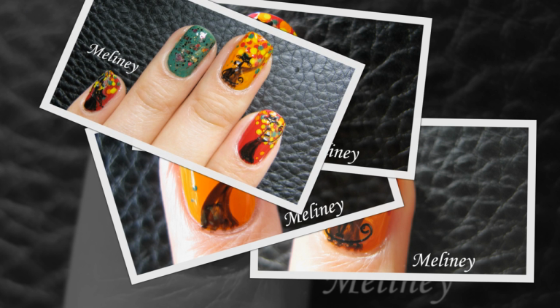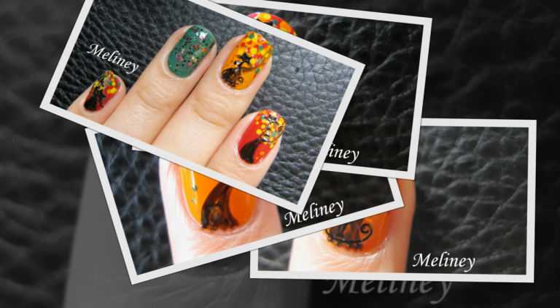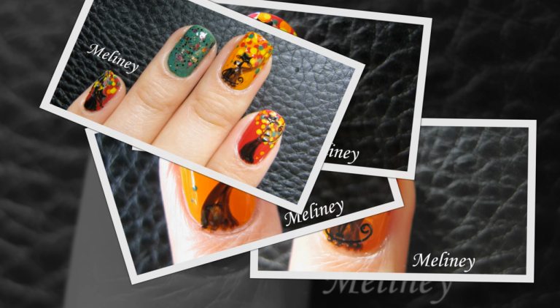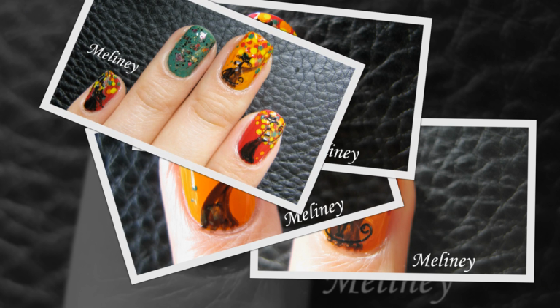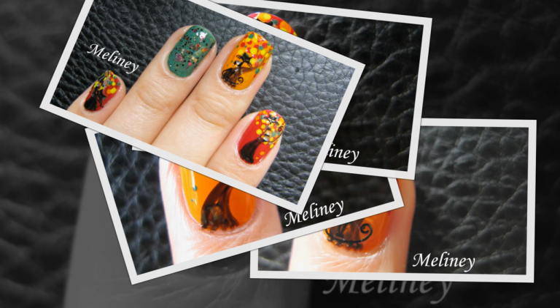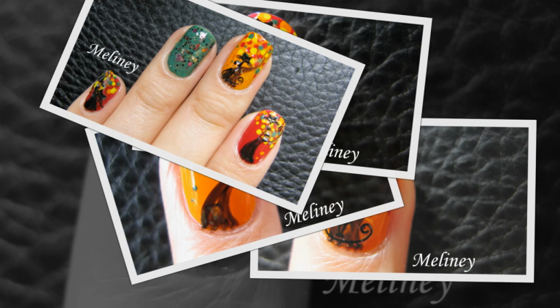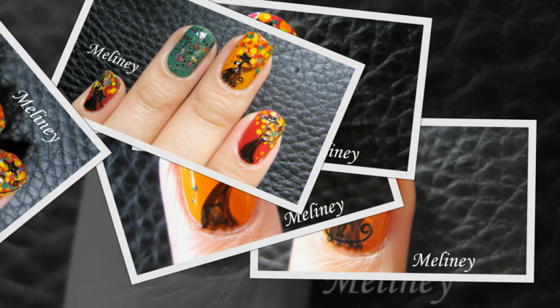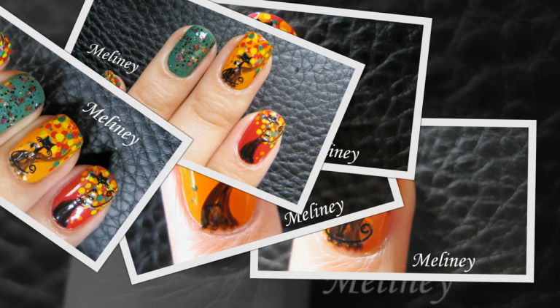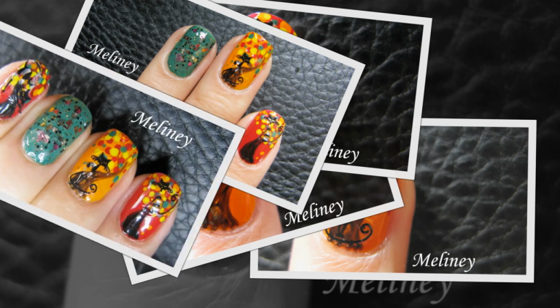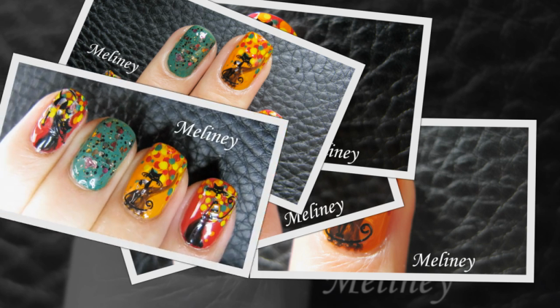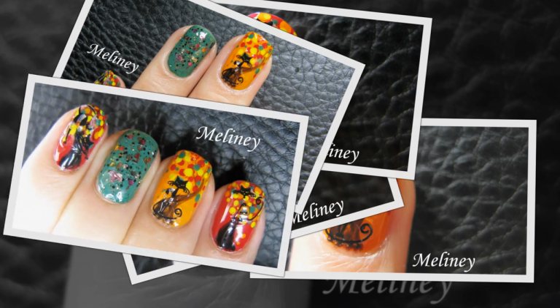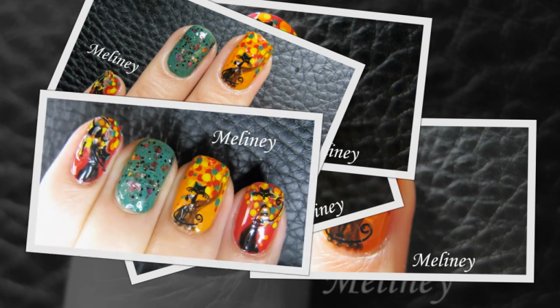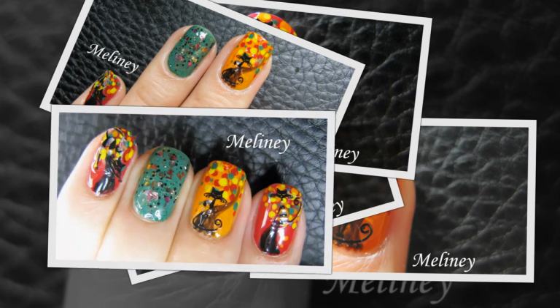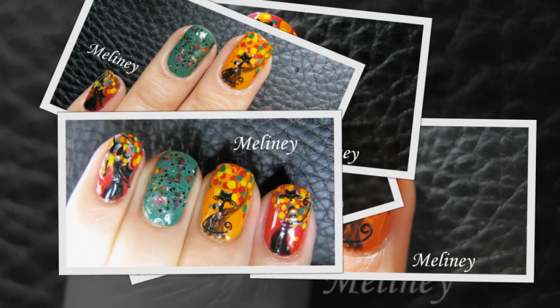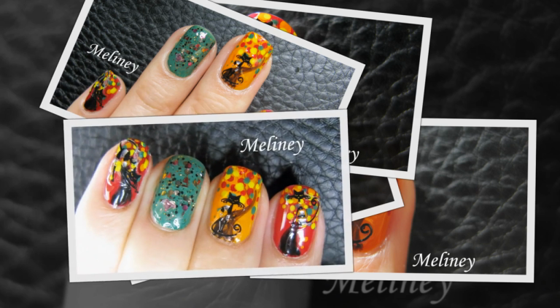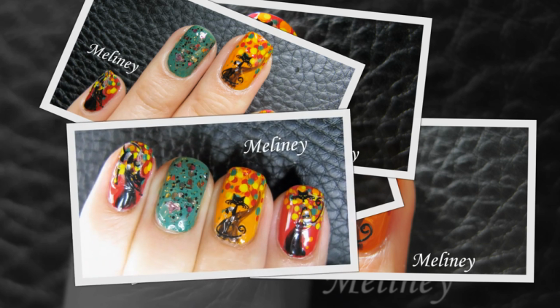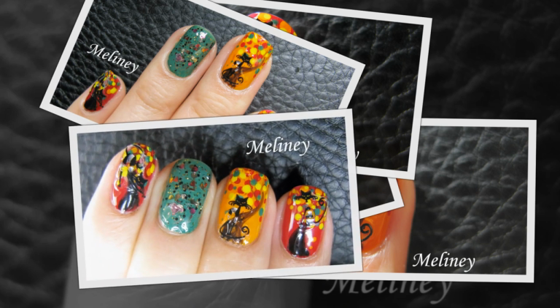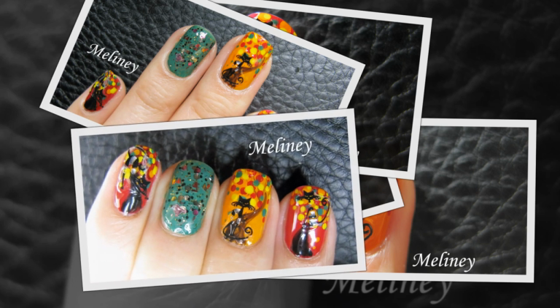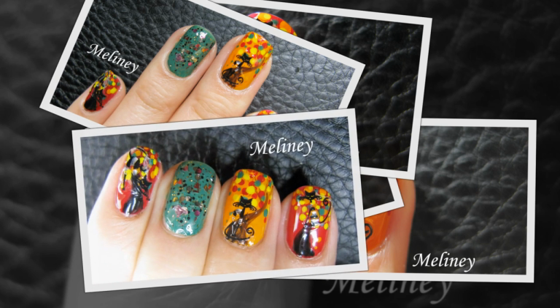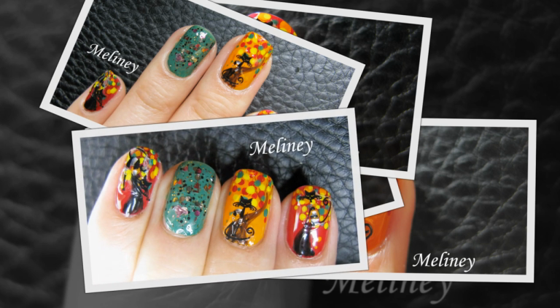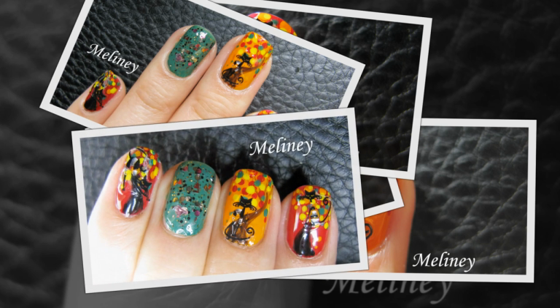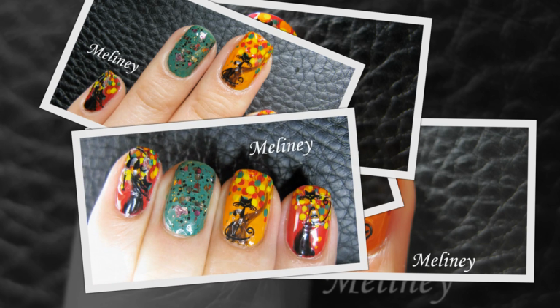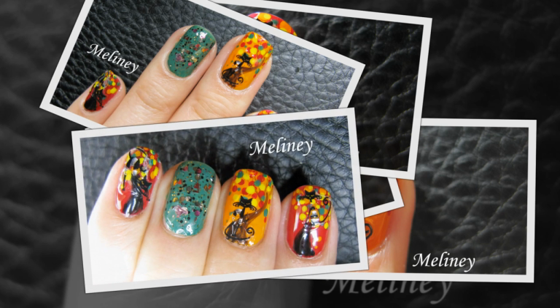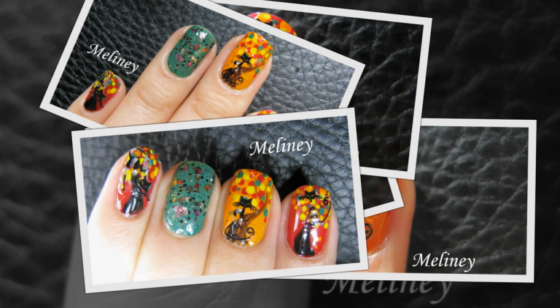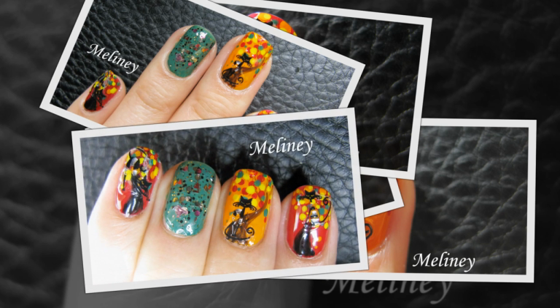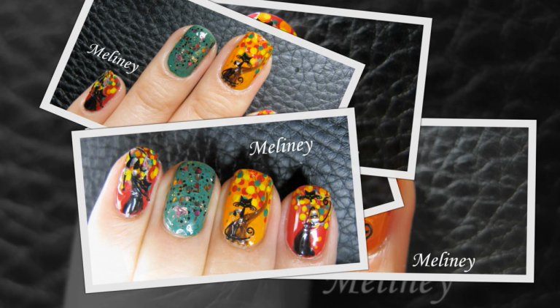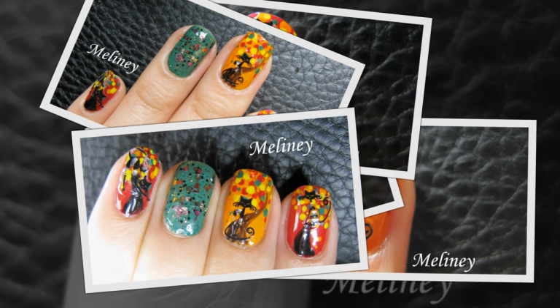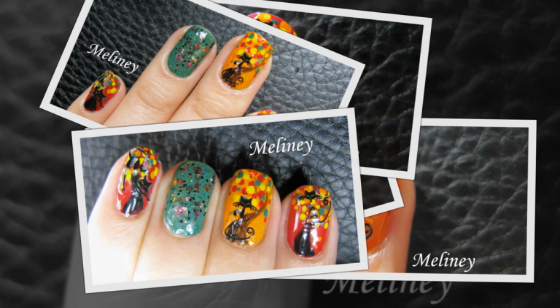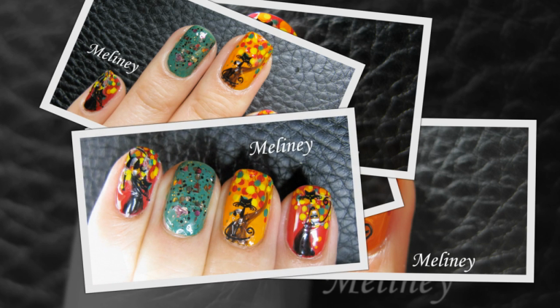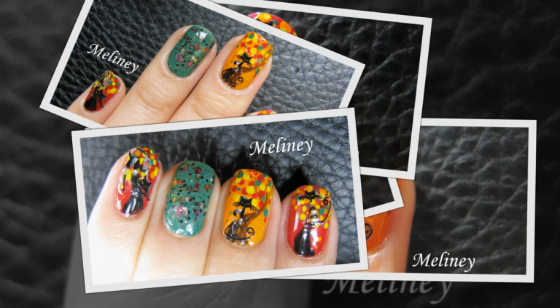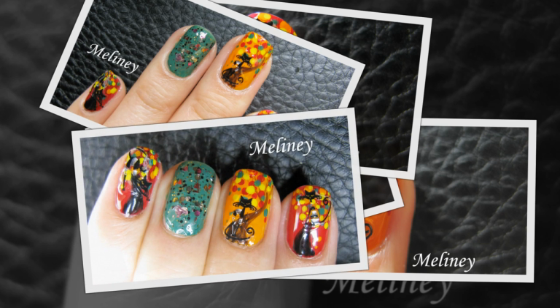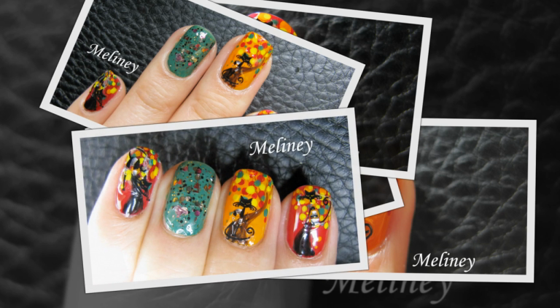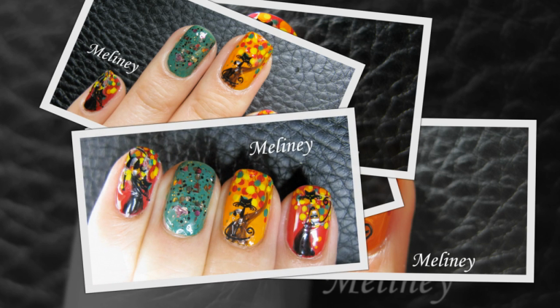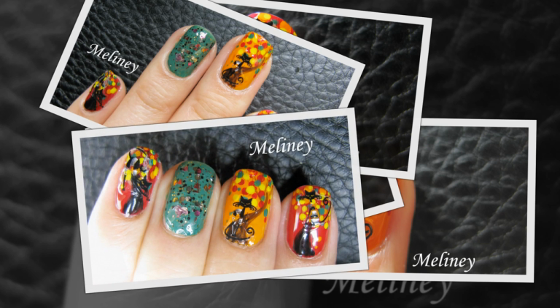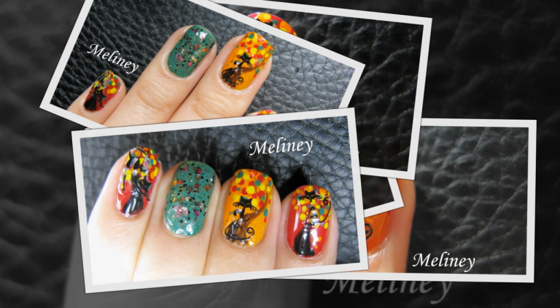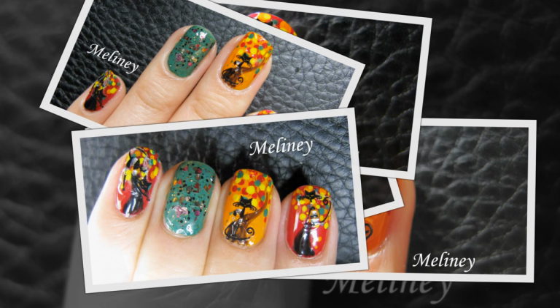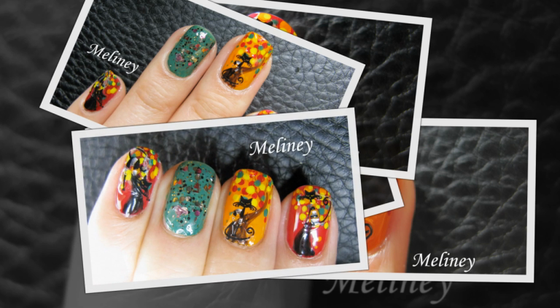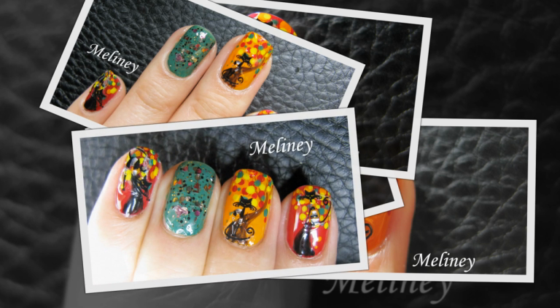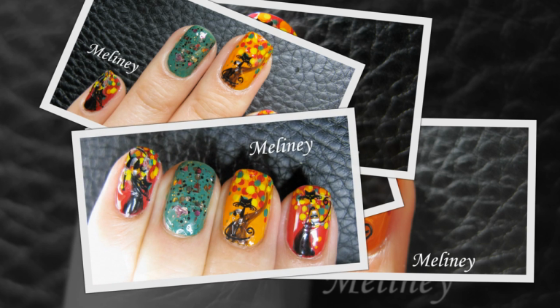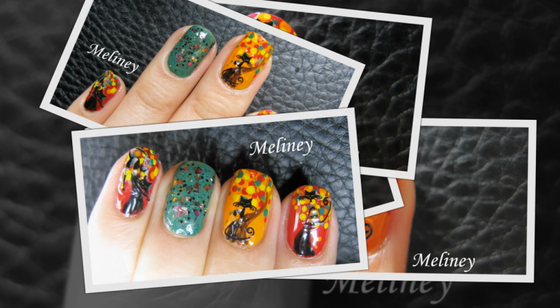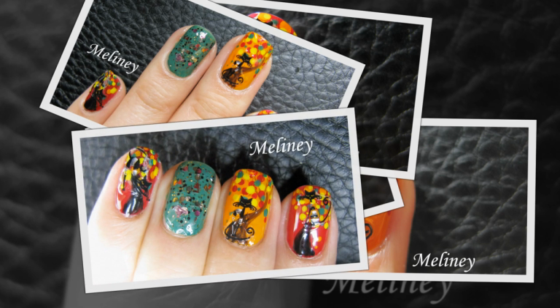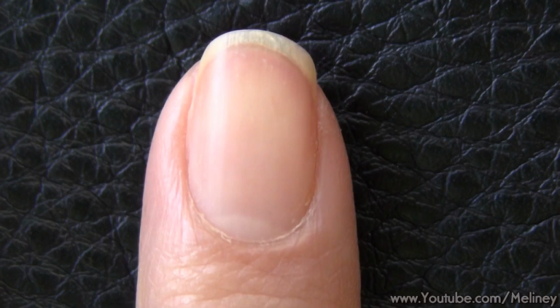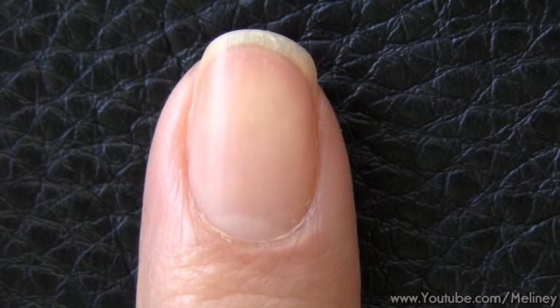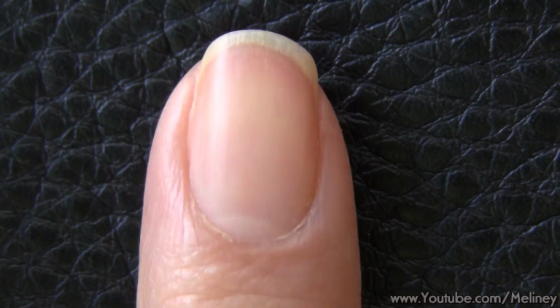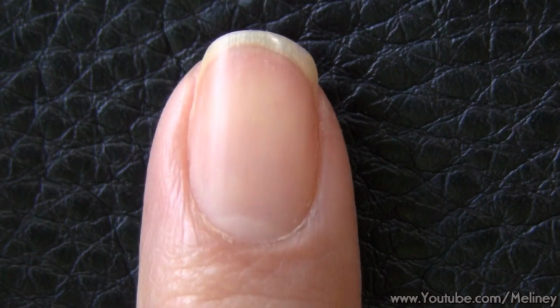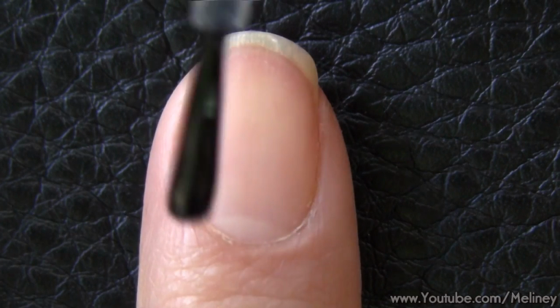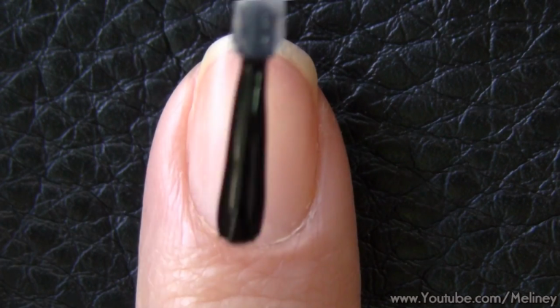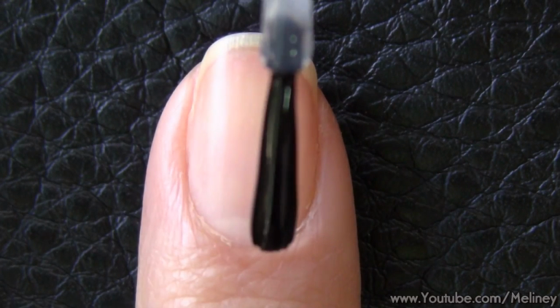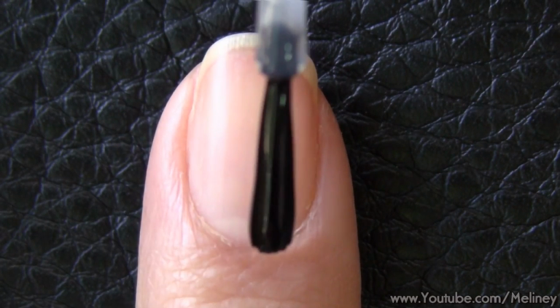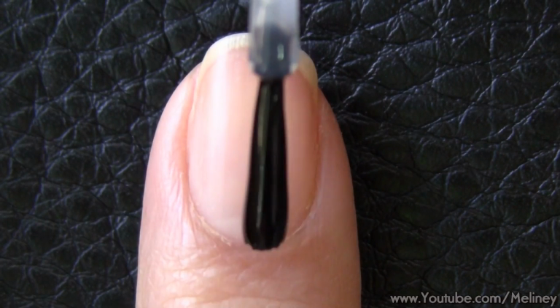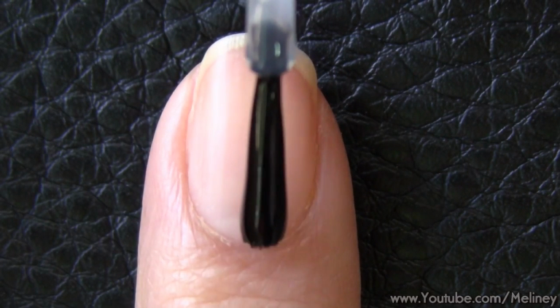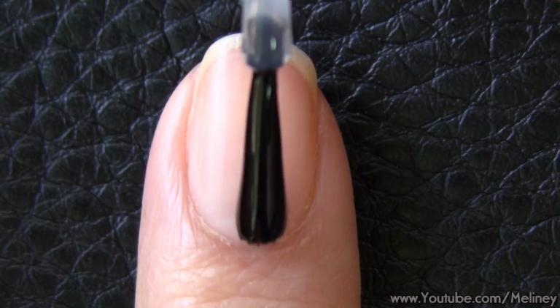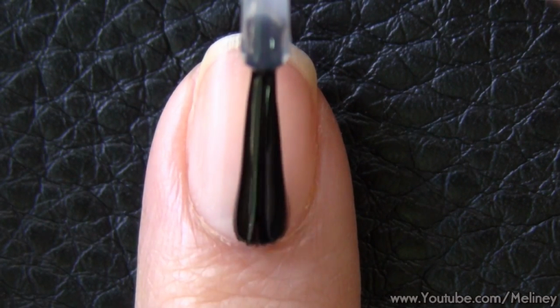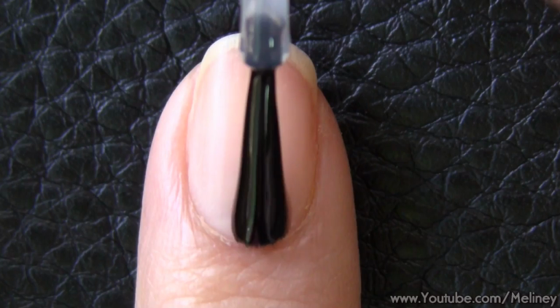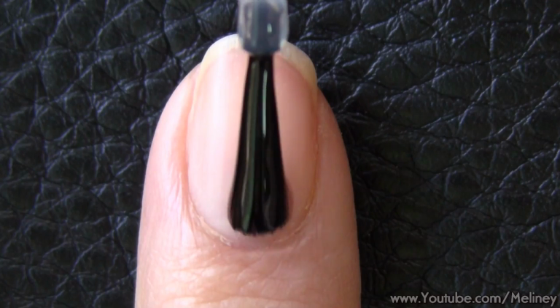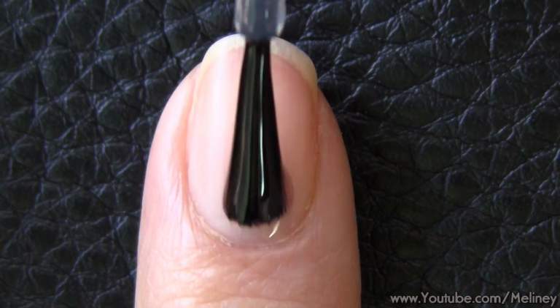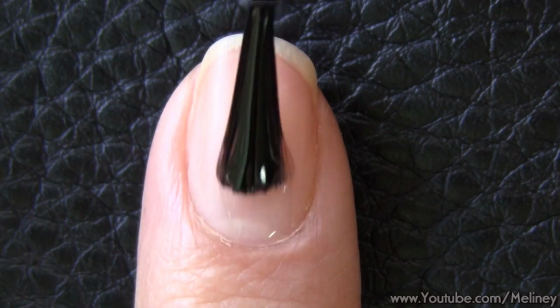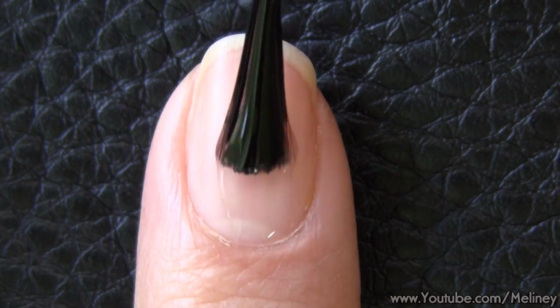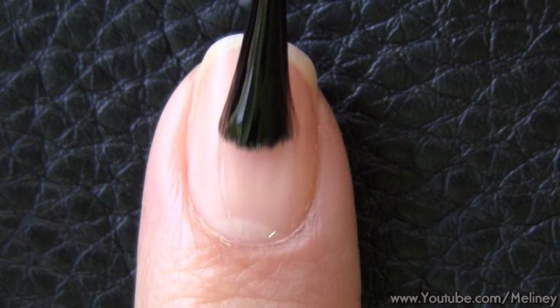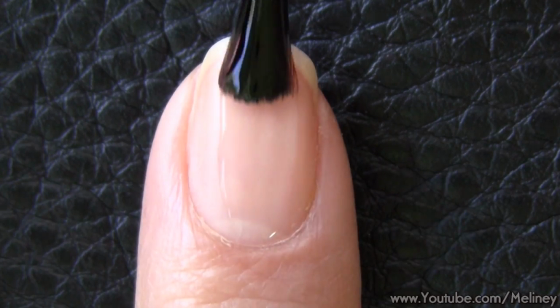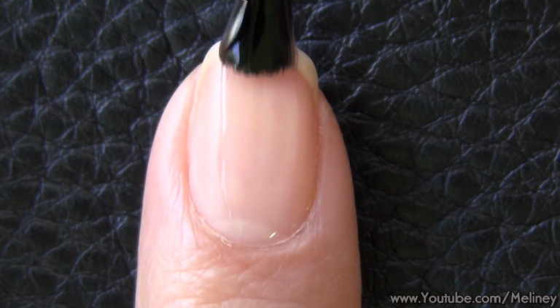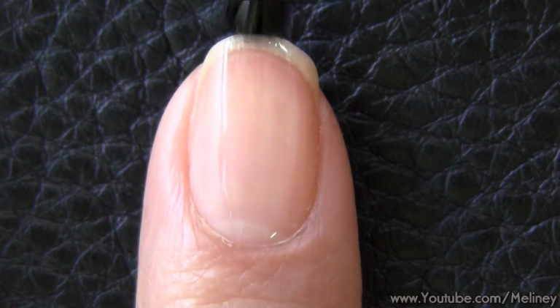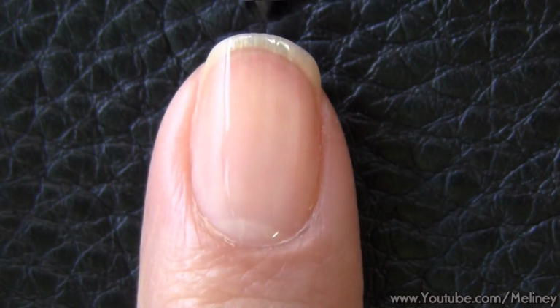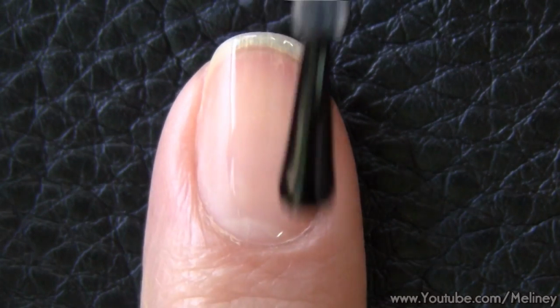The background detail is pretty easy to do, so let's get started. As always, apply base coat to protect your nails.